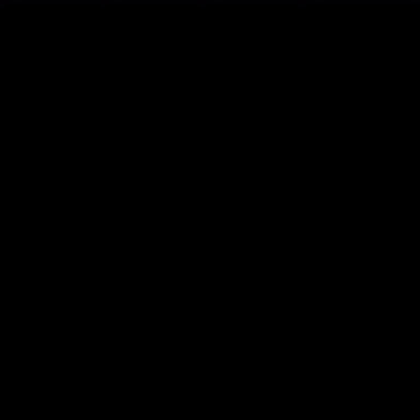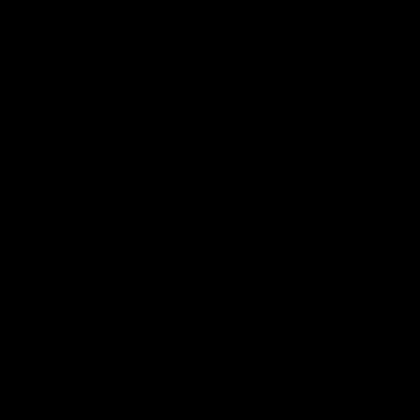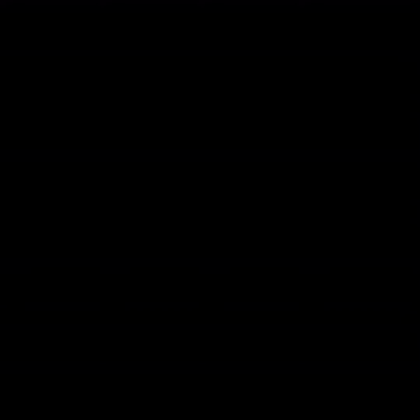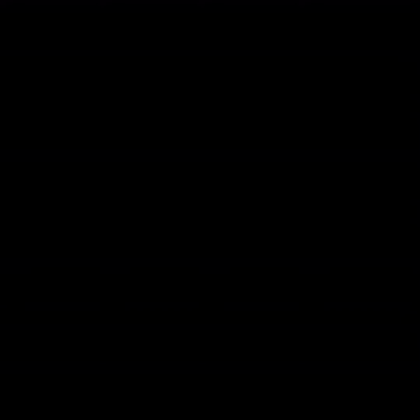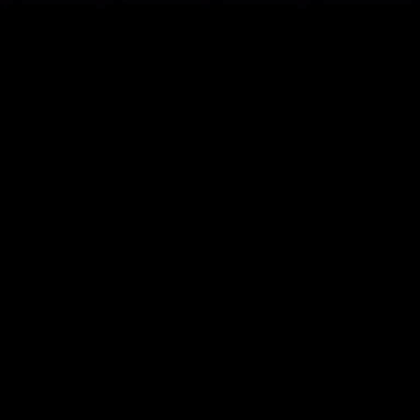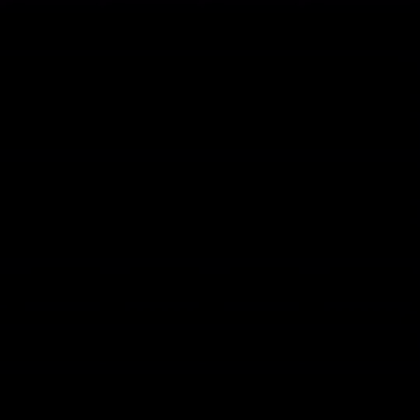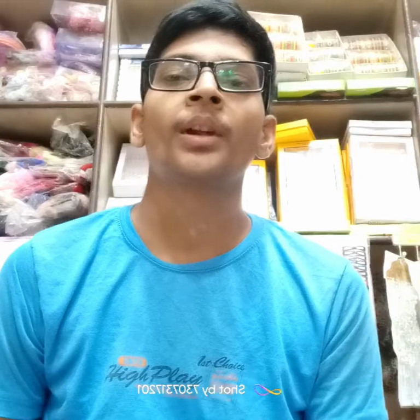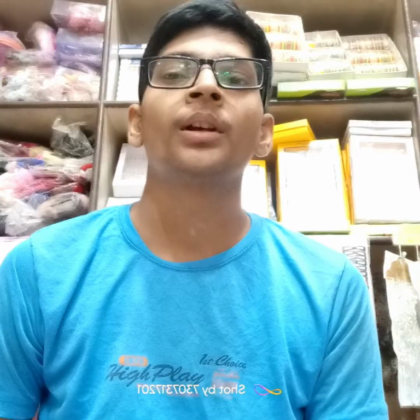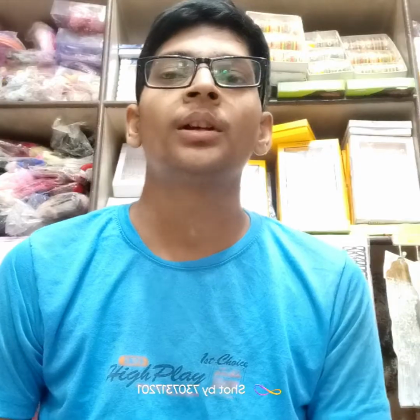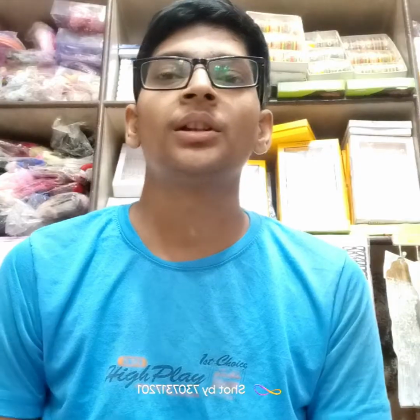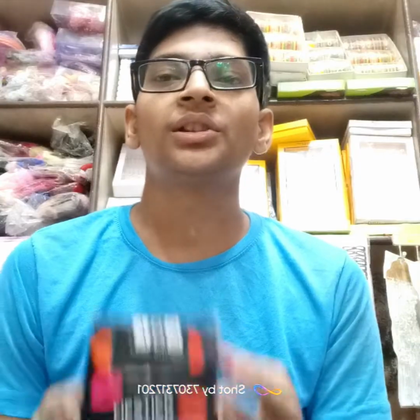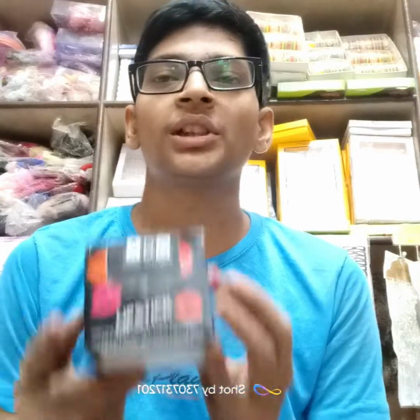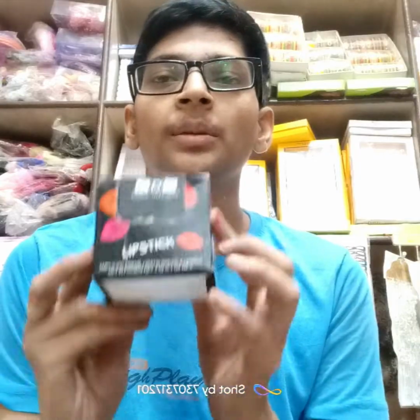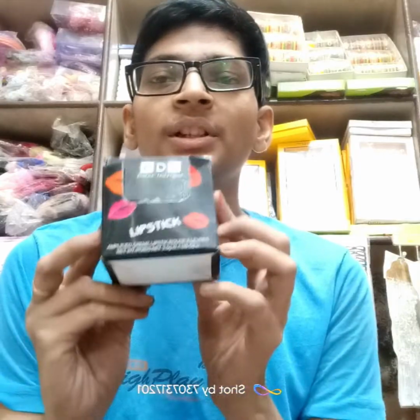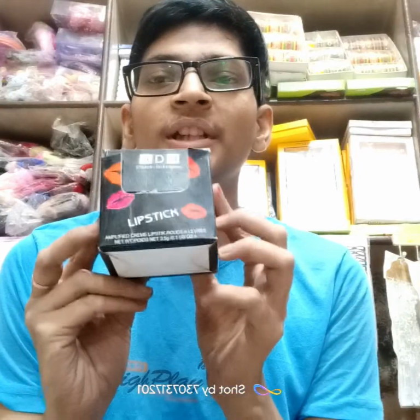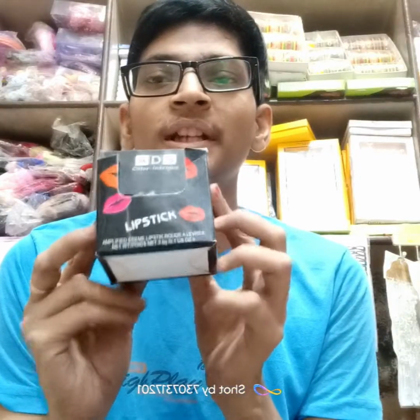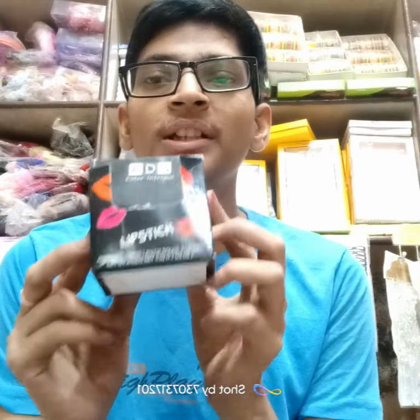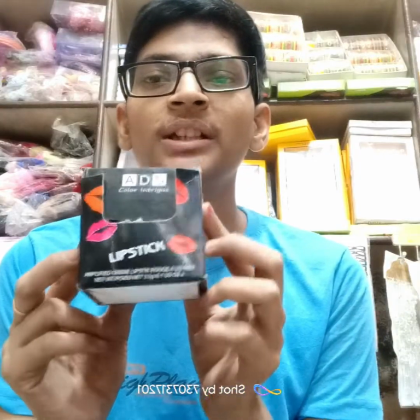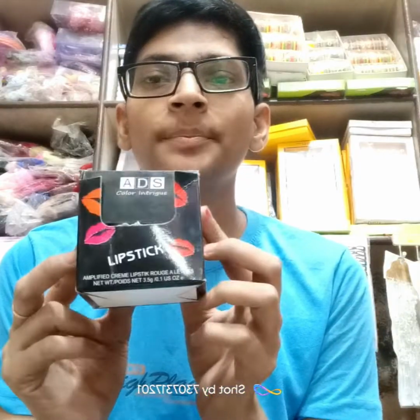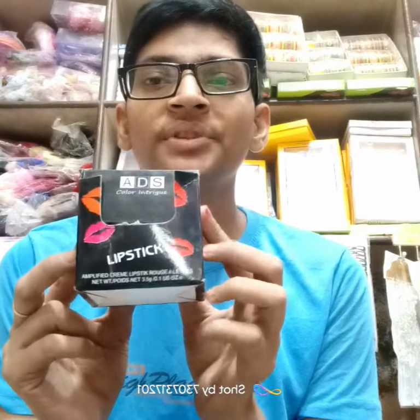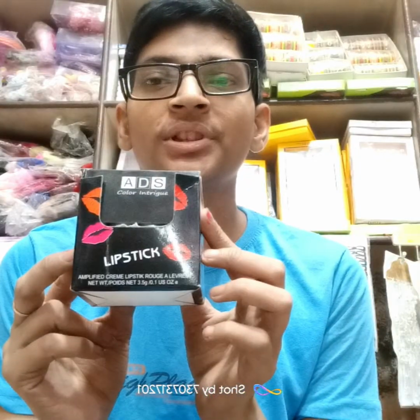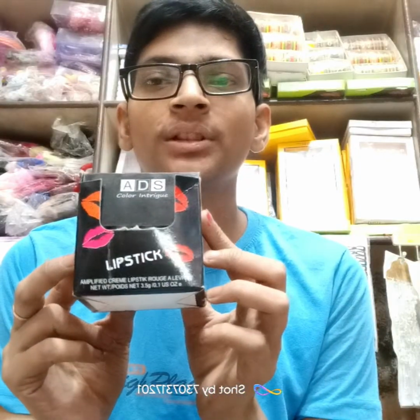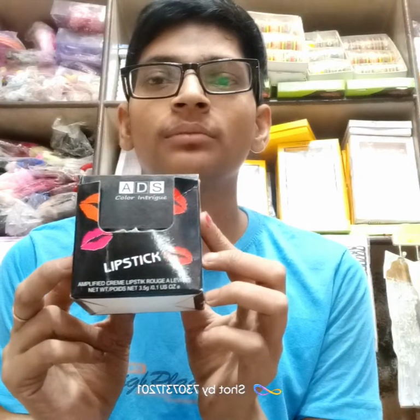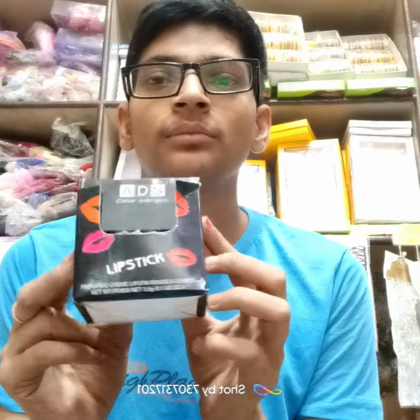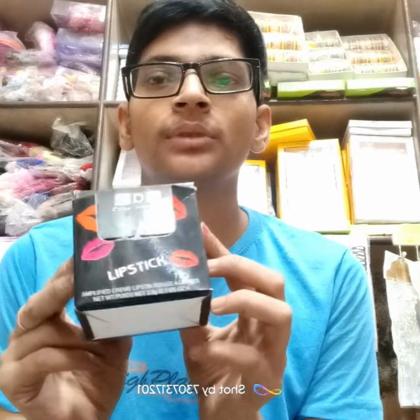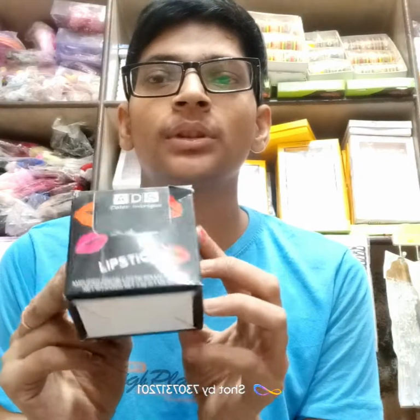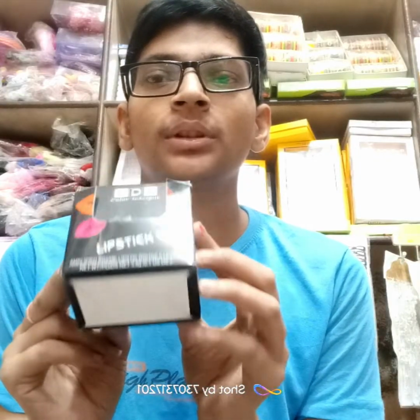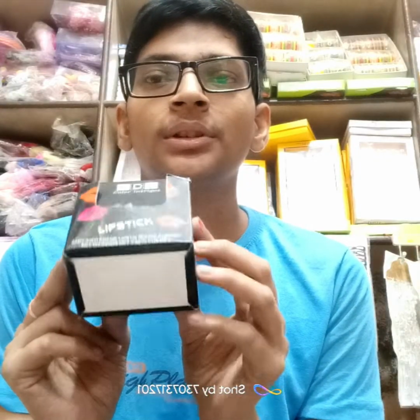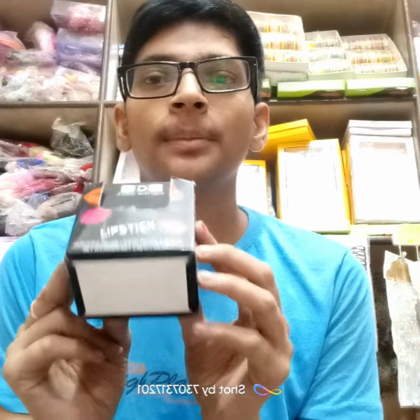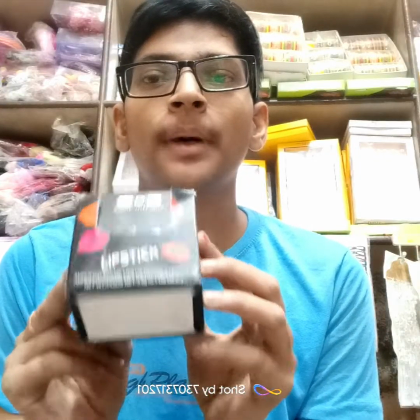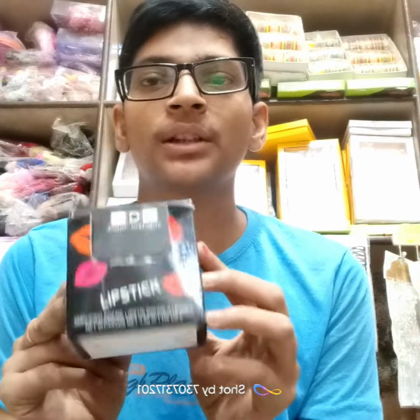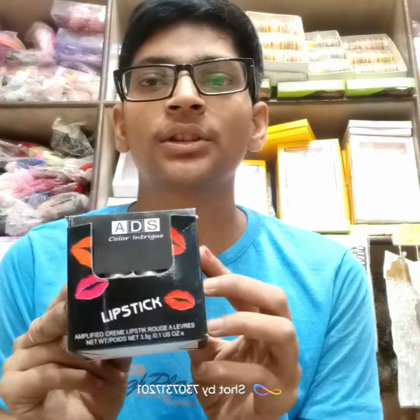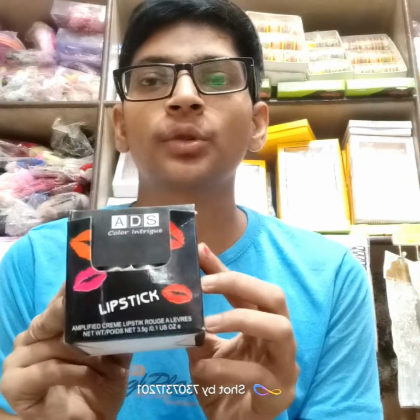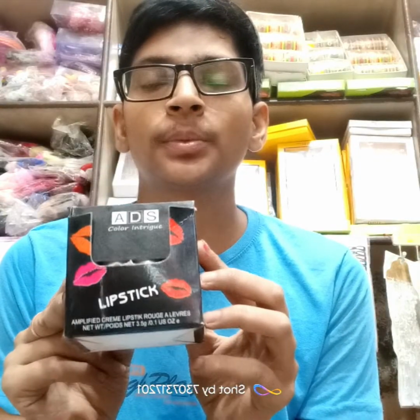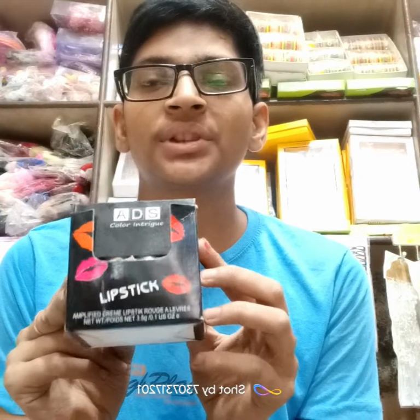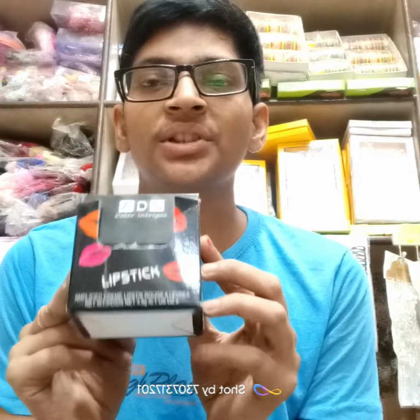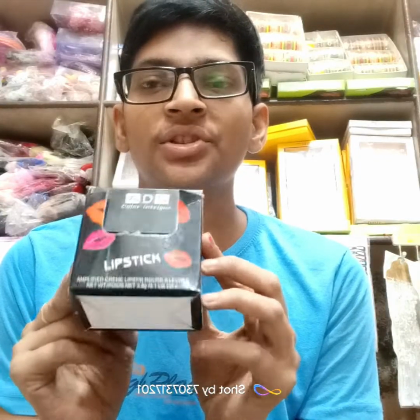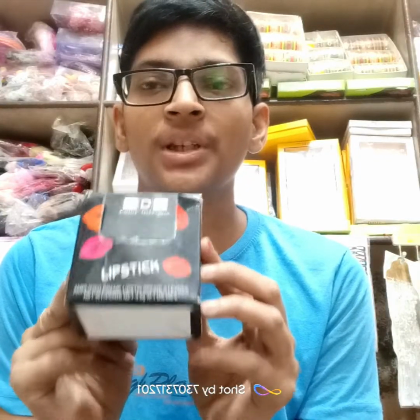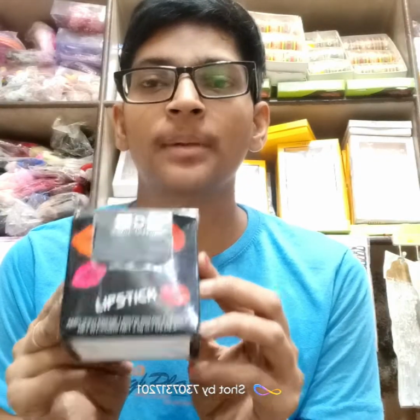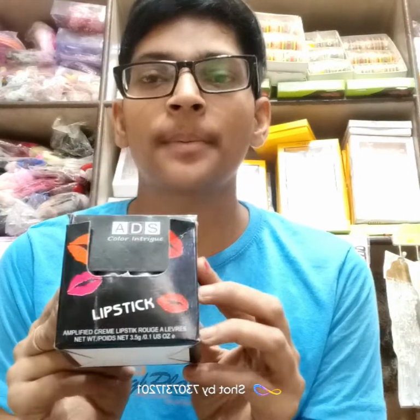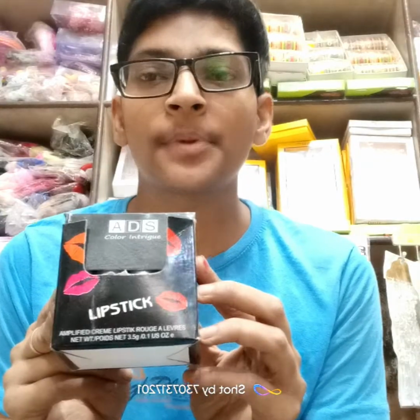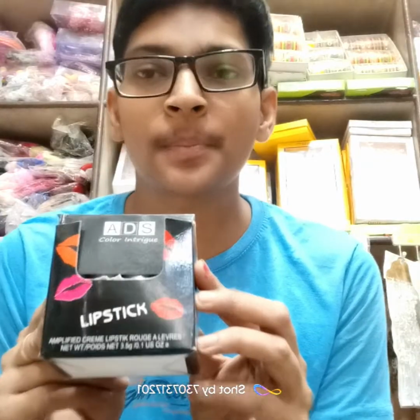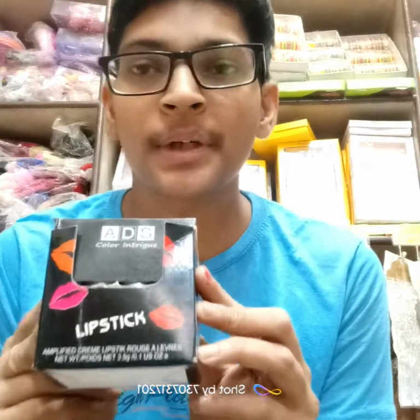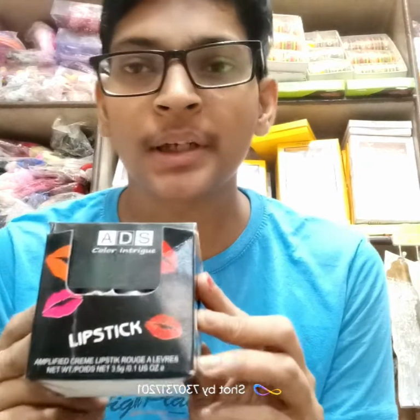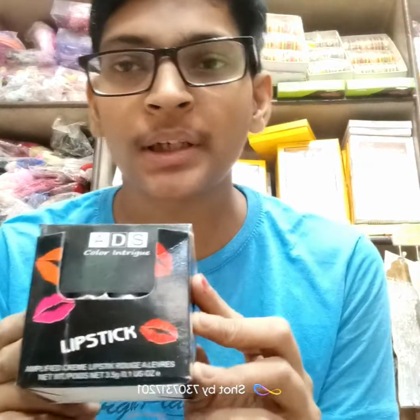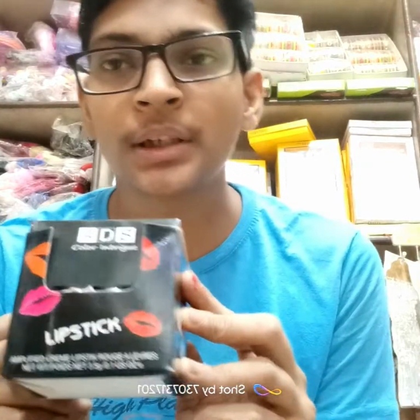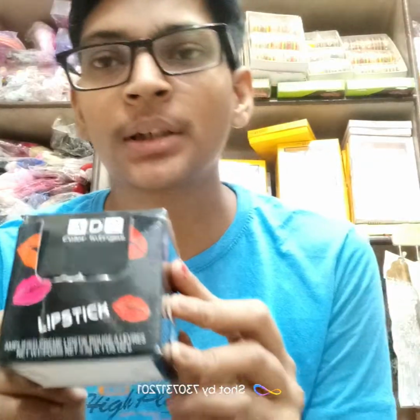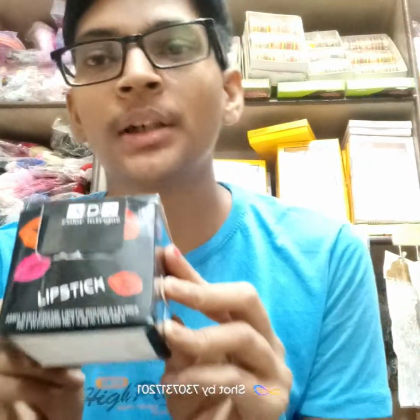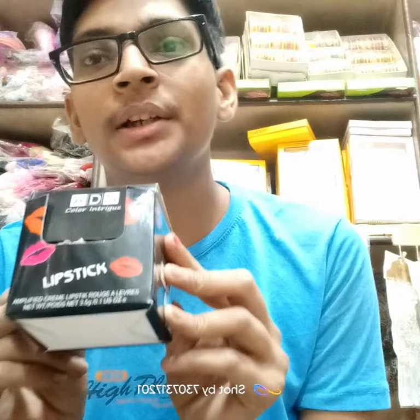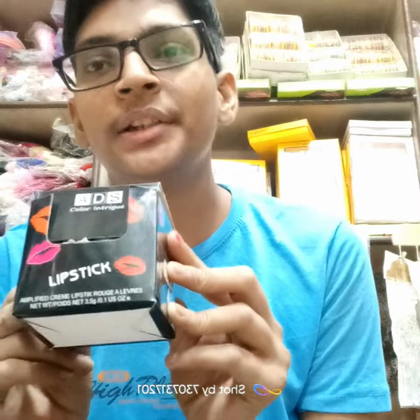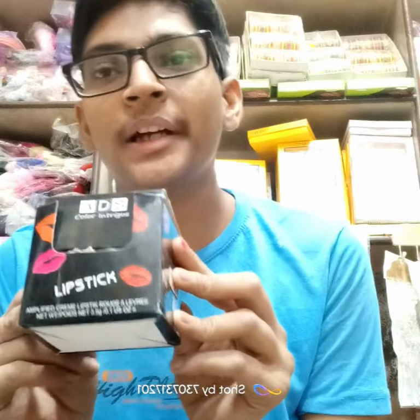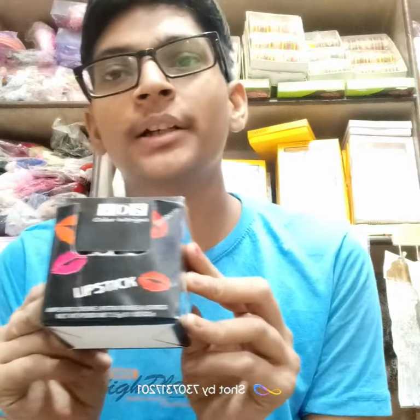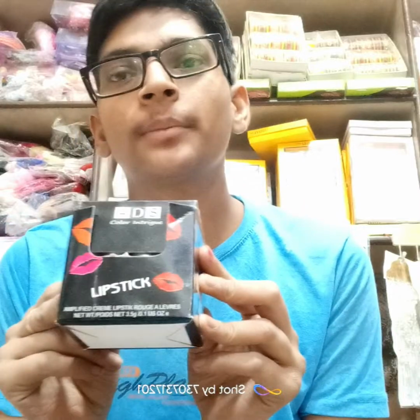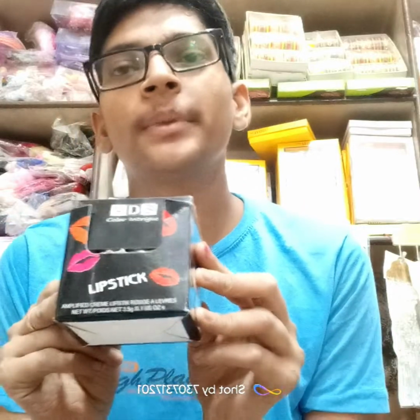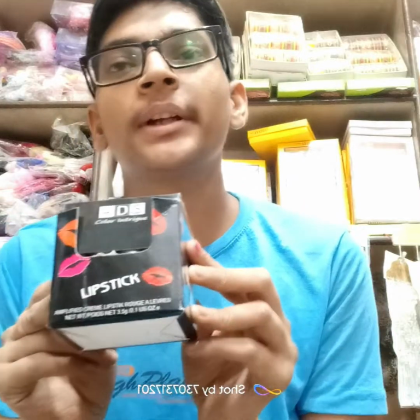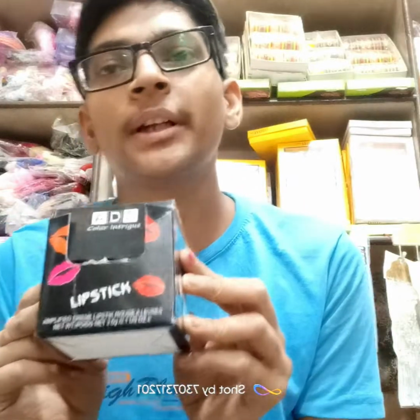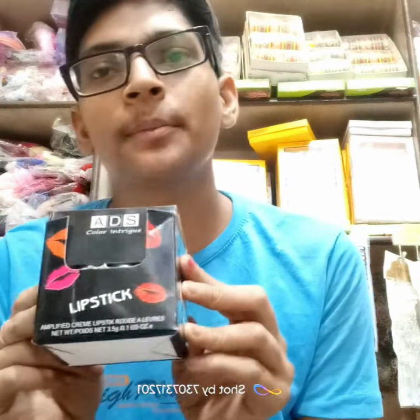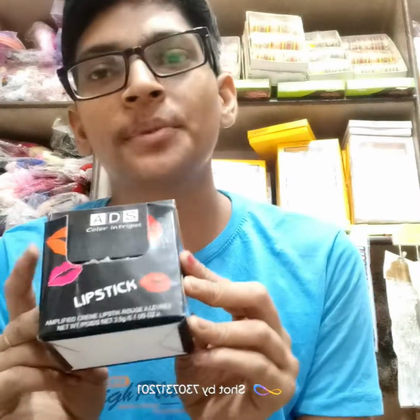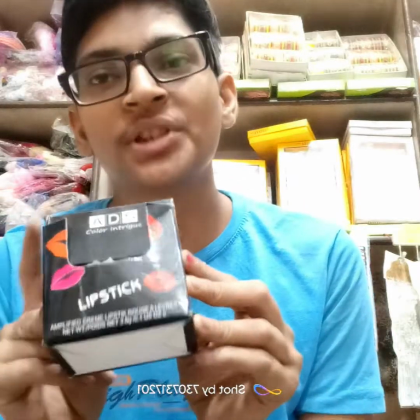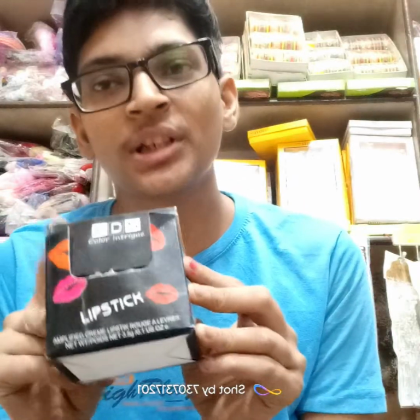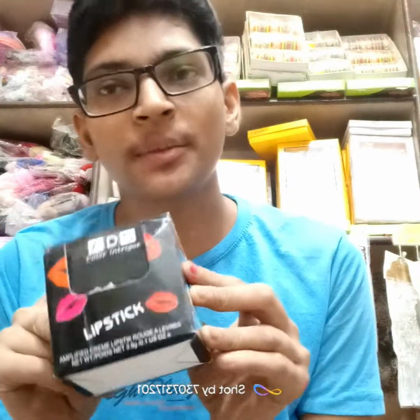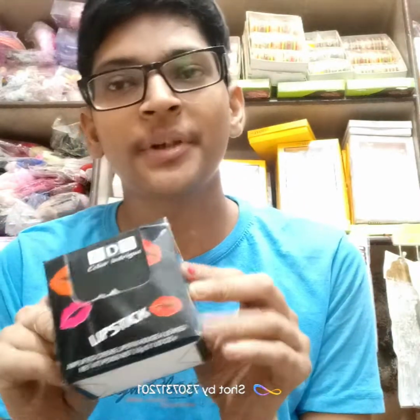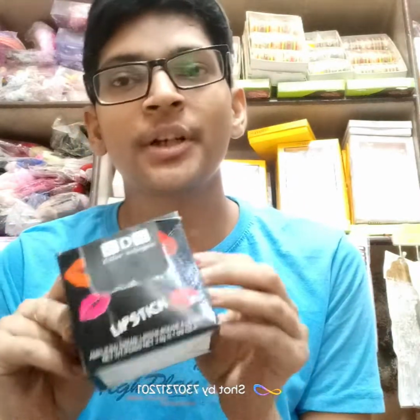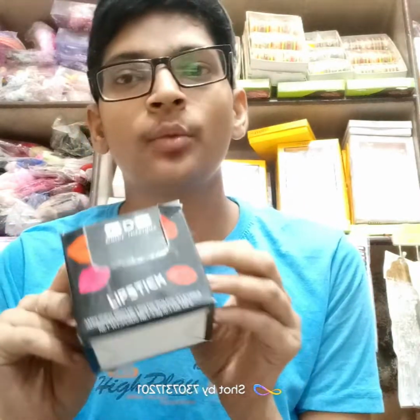After this, I will move on to the next product. I have shown this item in the previous video.